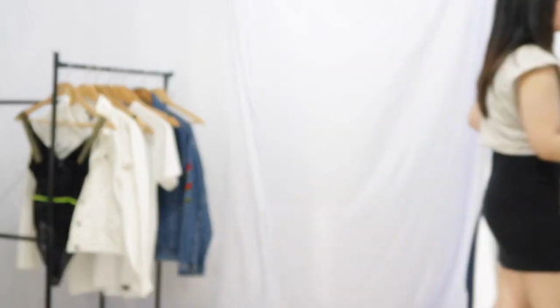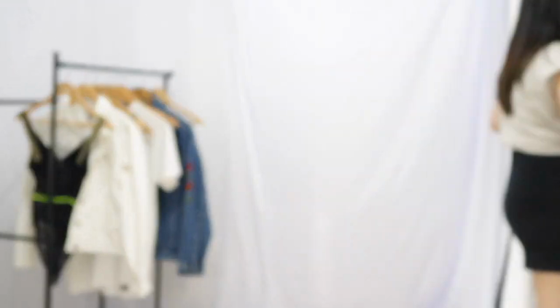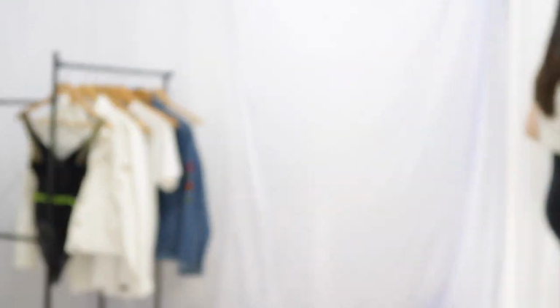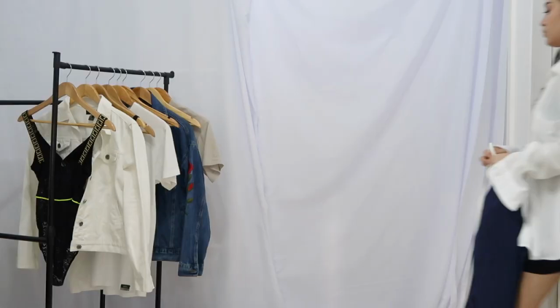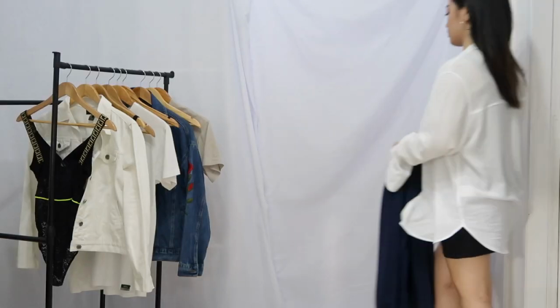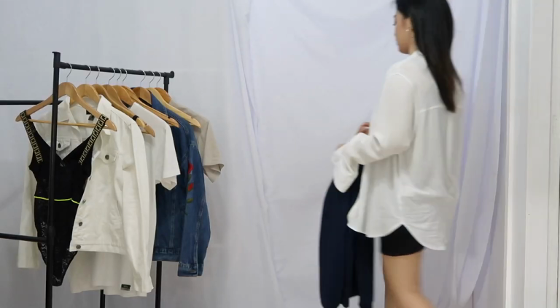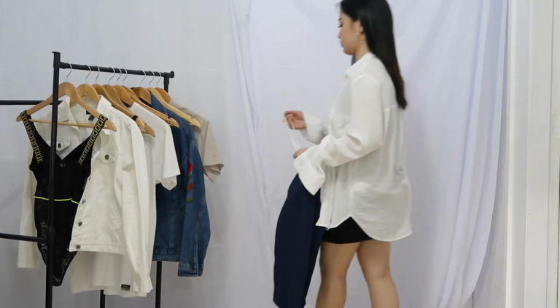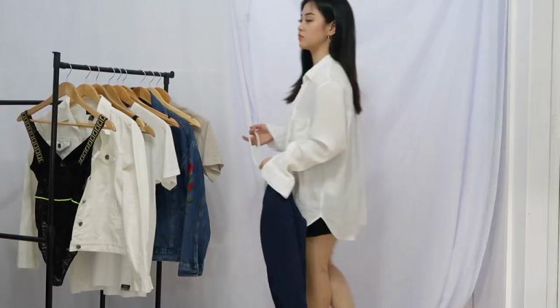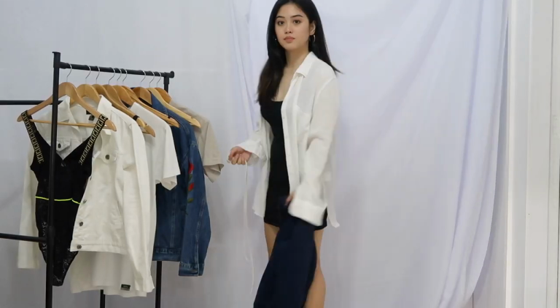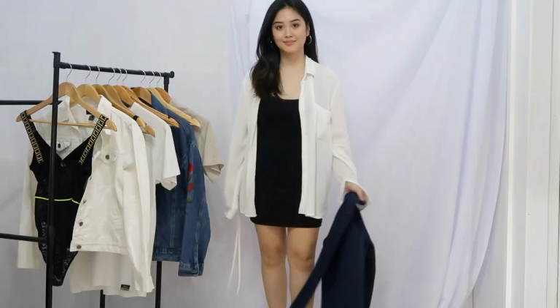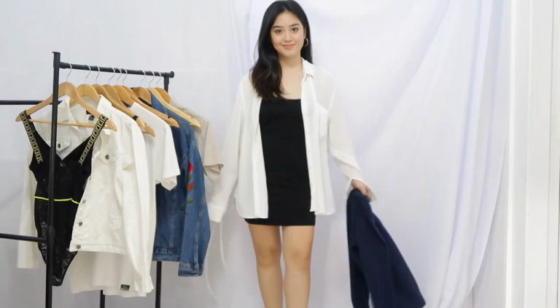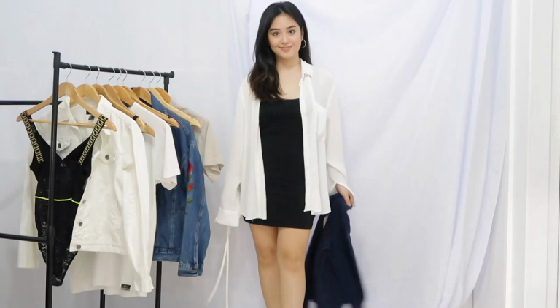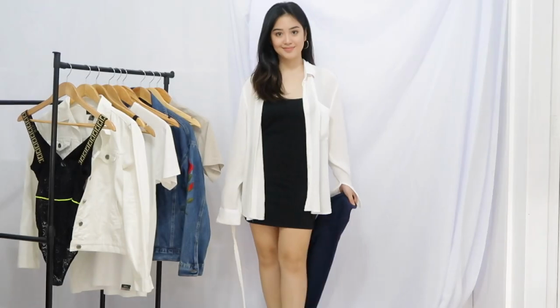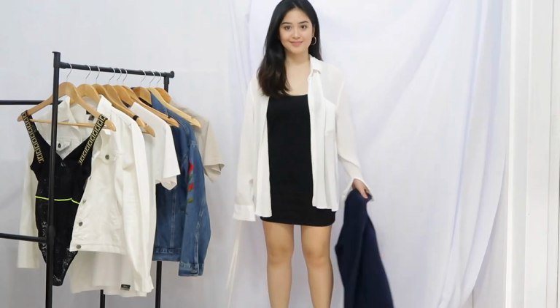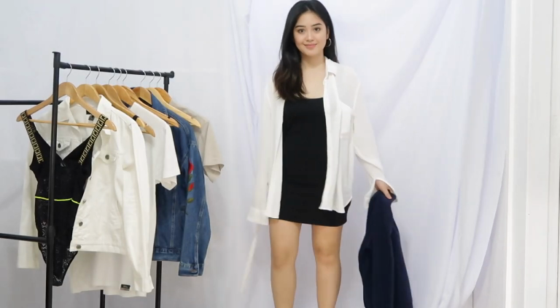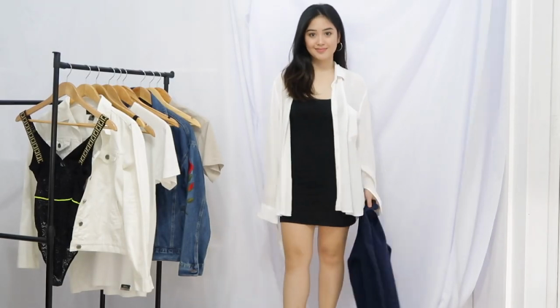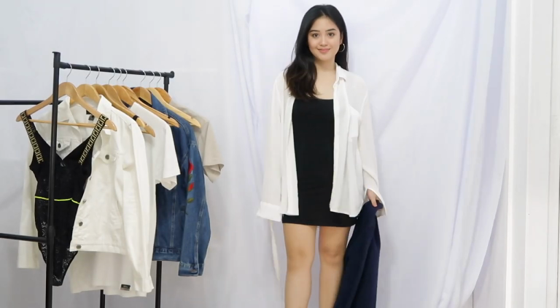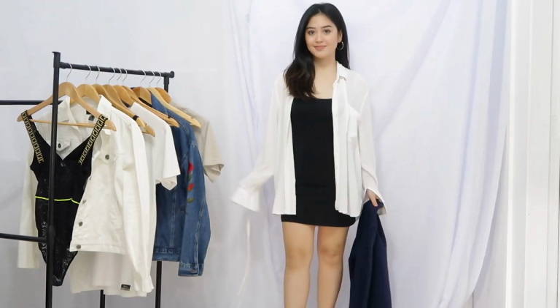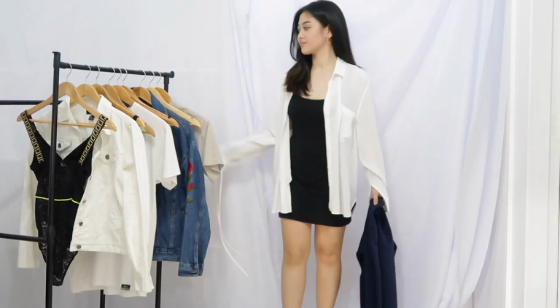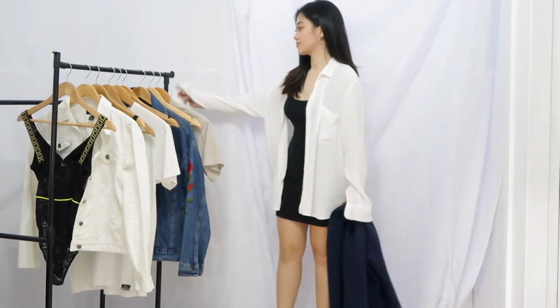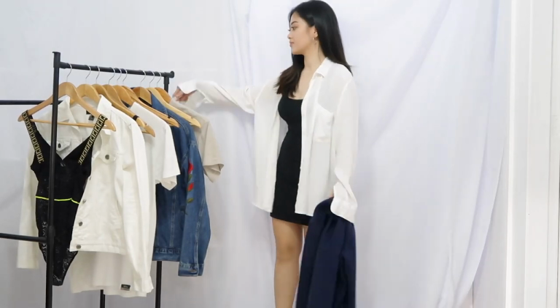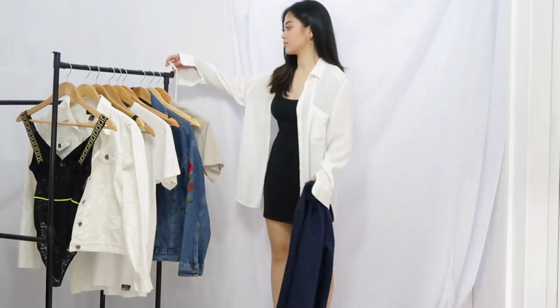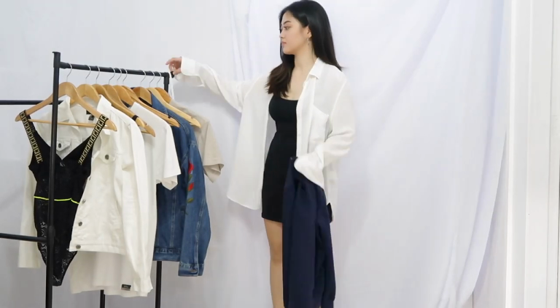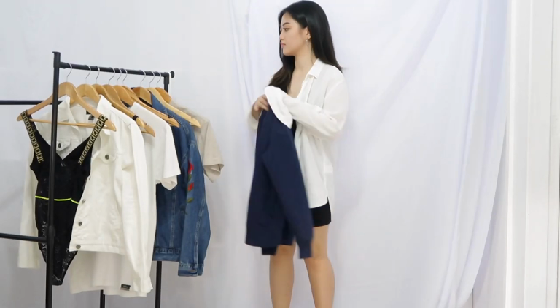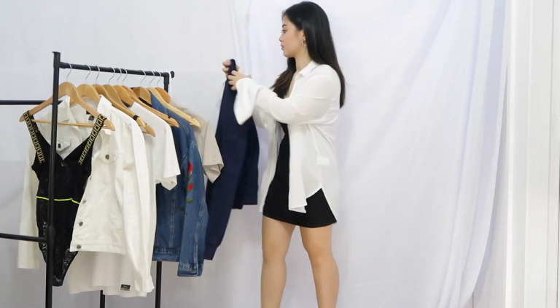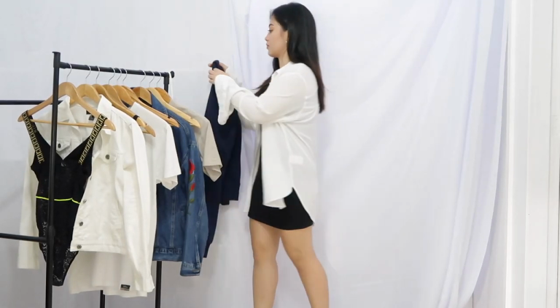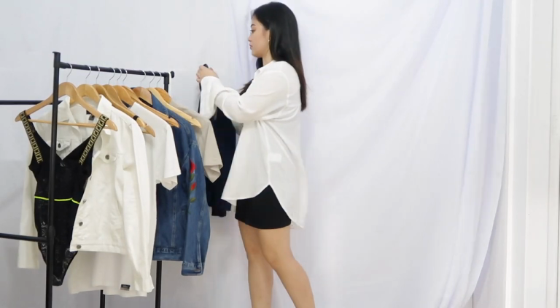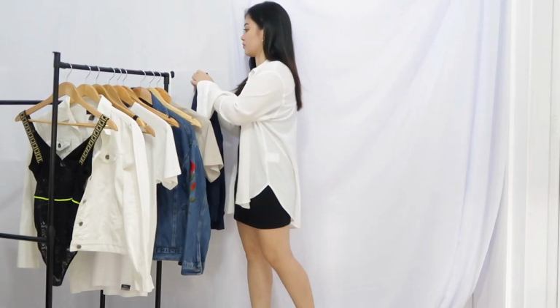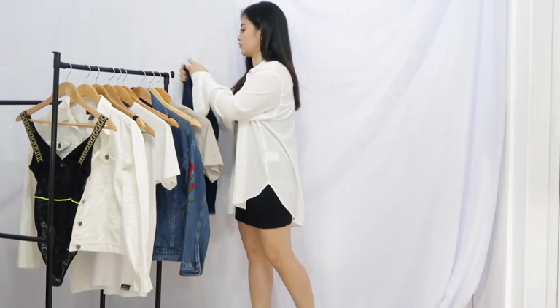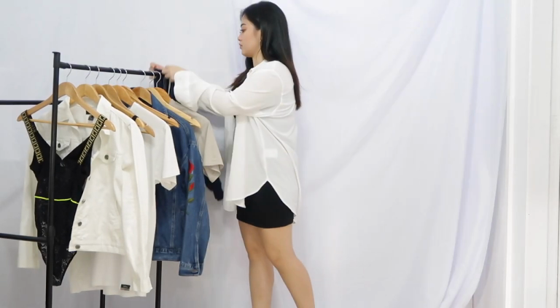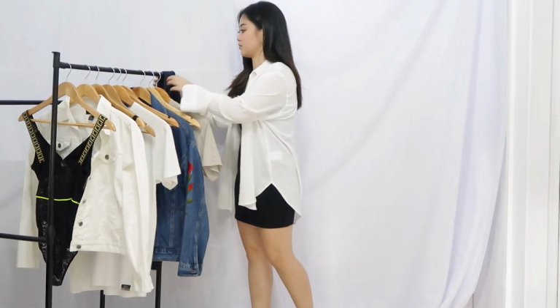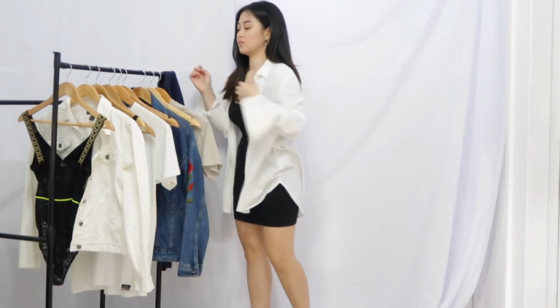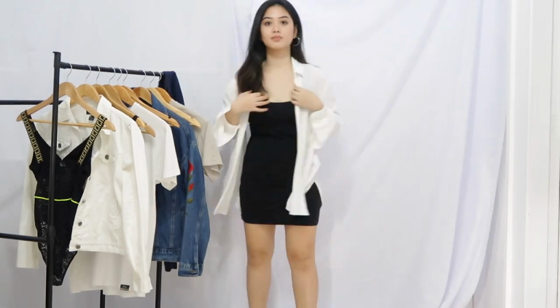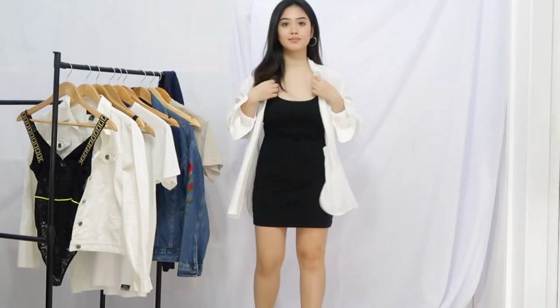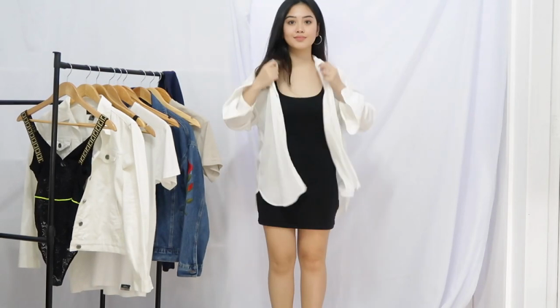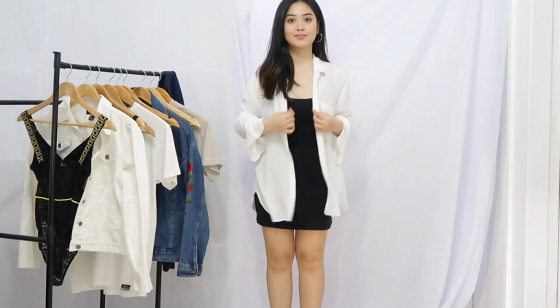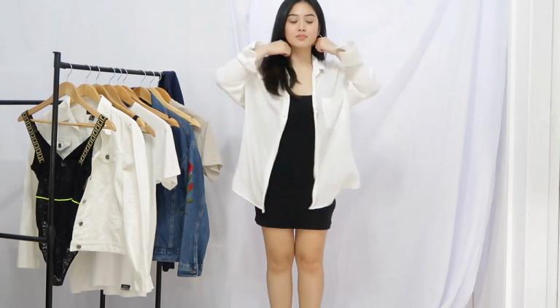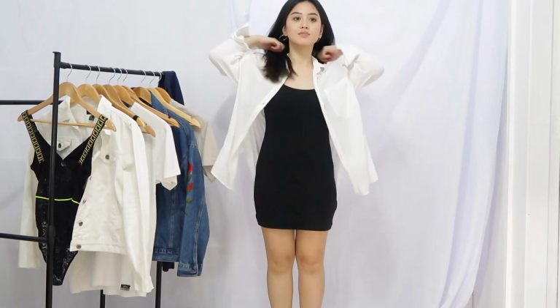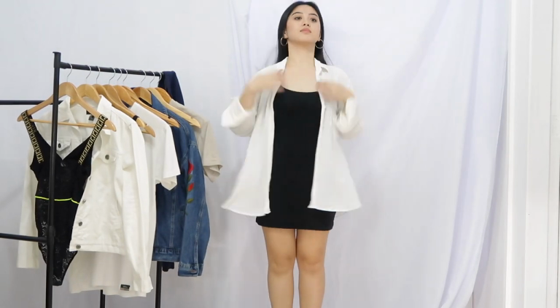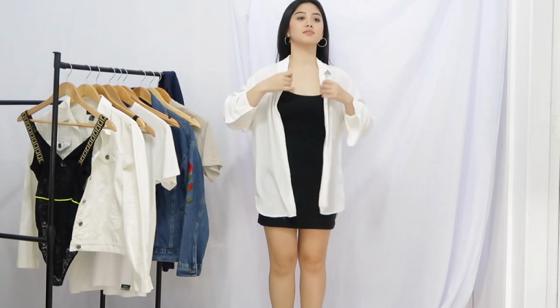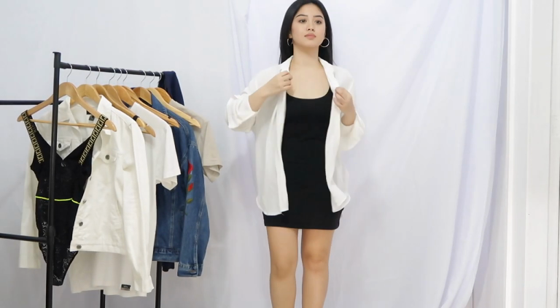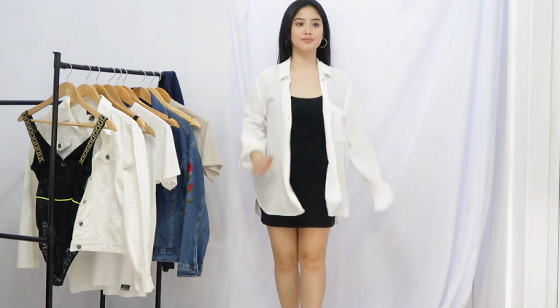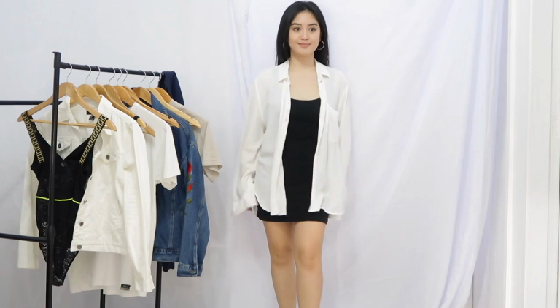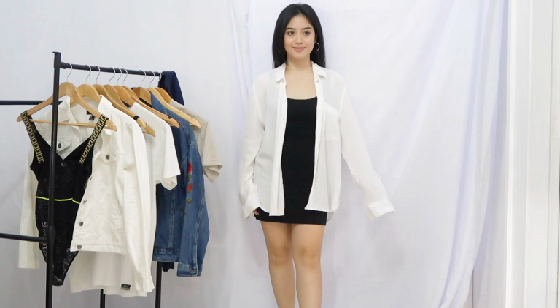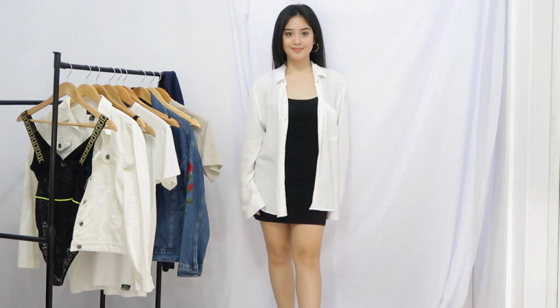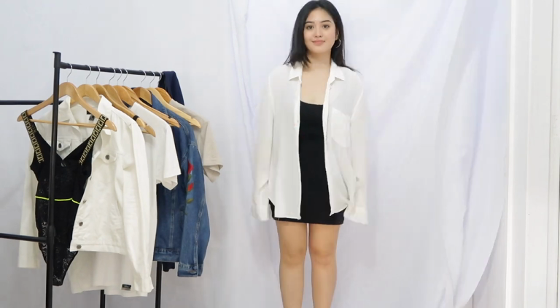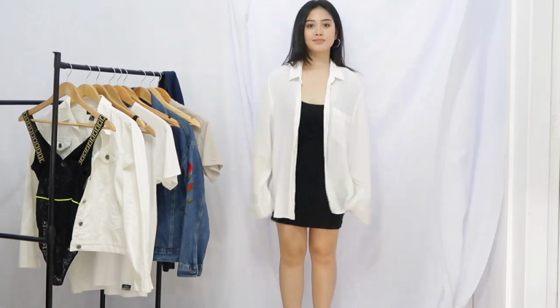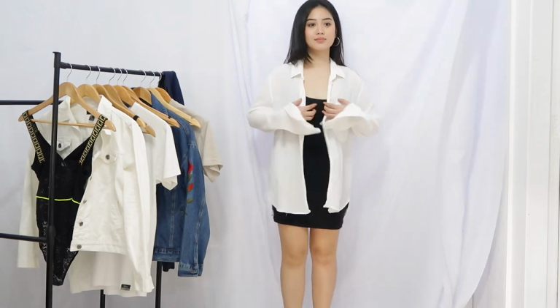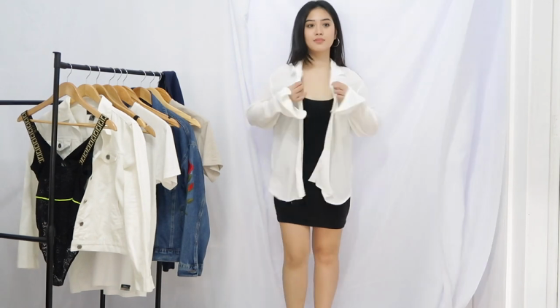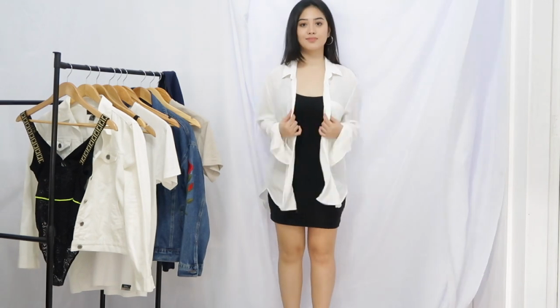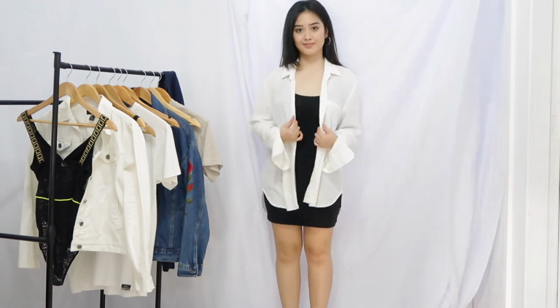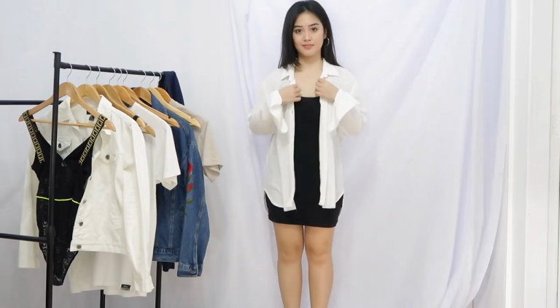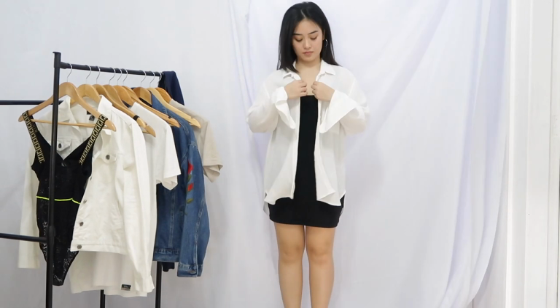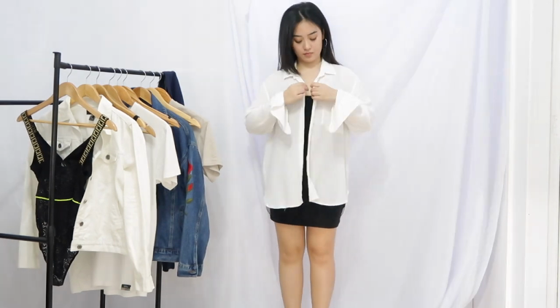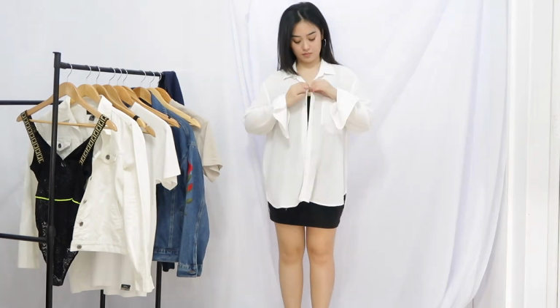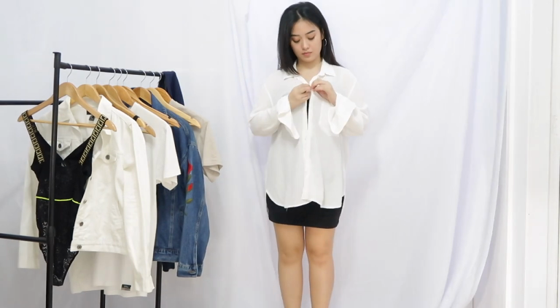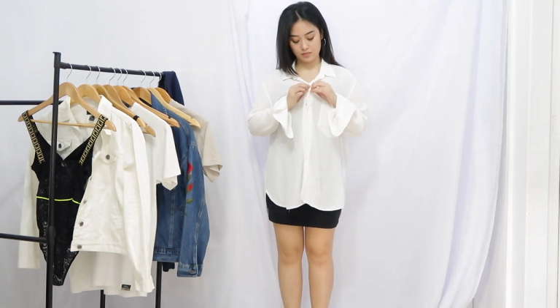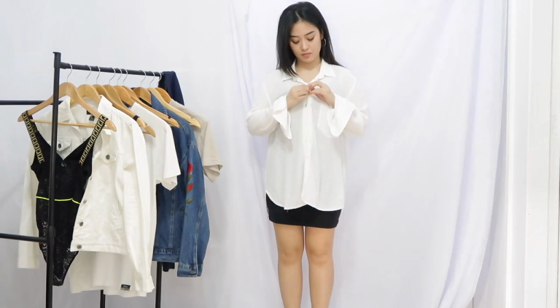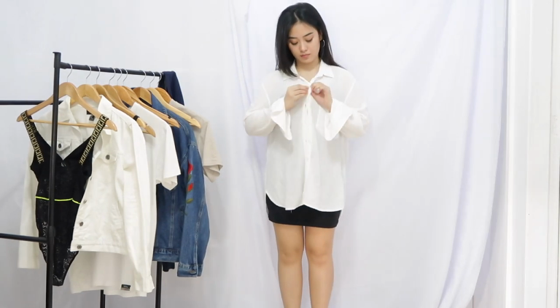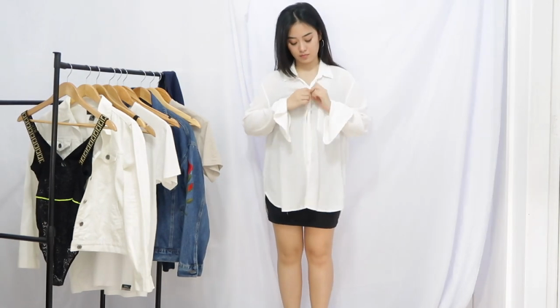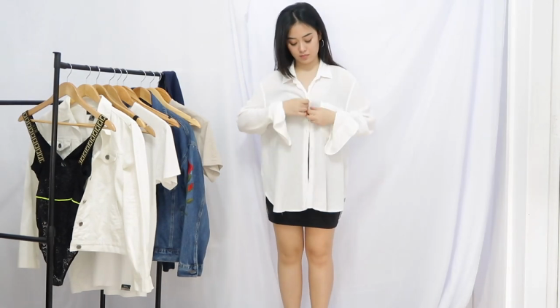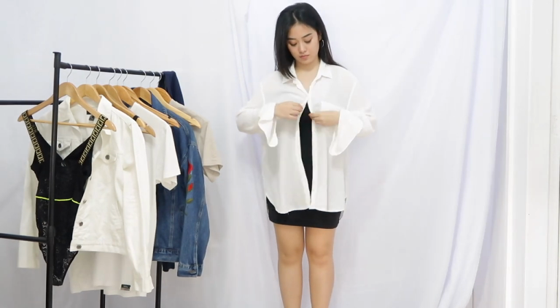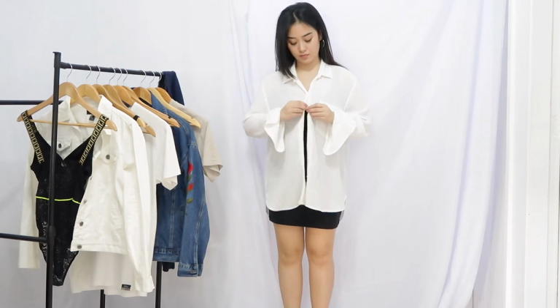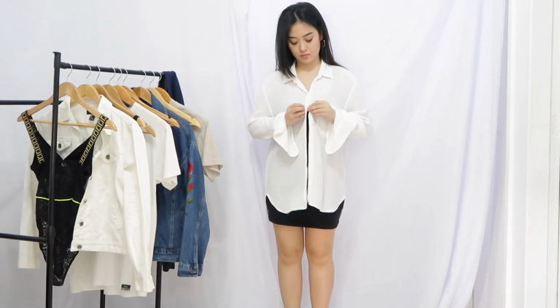For the final look, style the black dress again with a button-up shirt and a sweater.